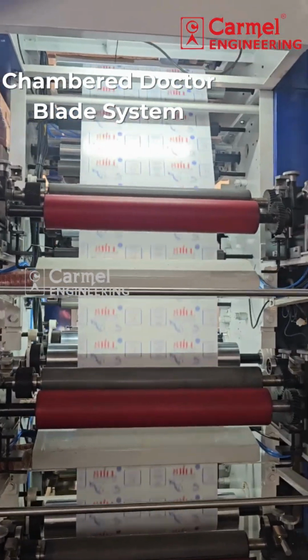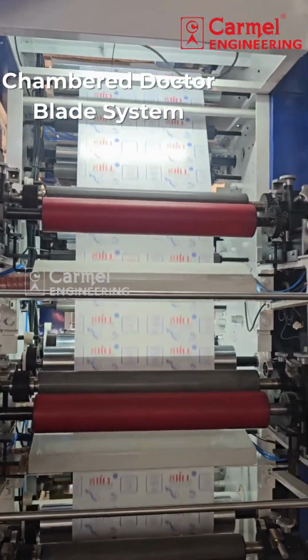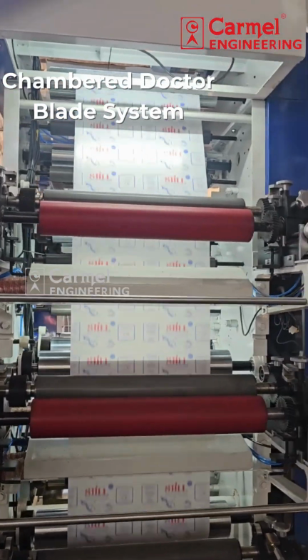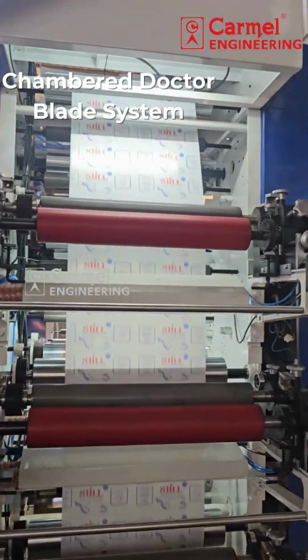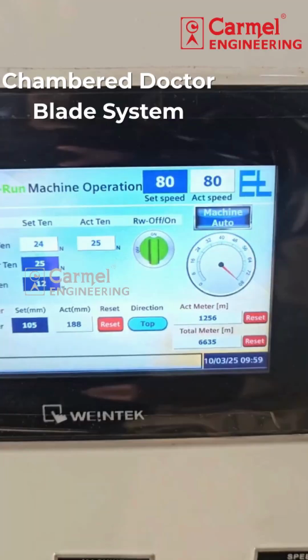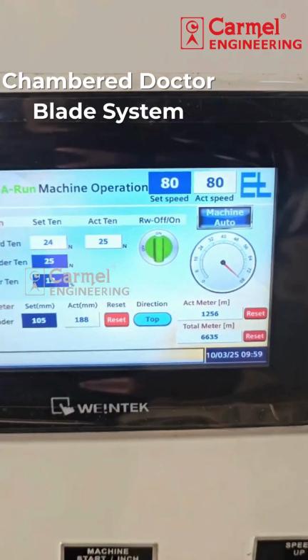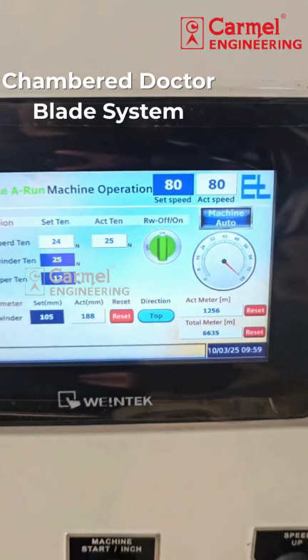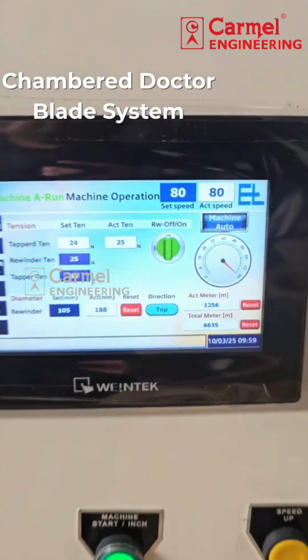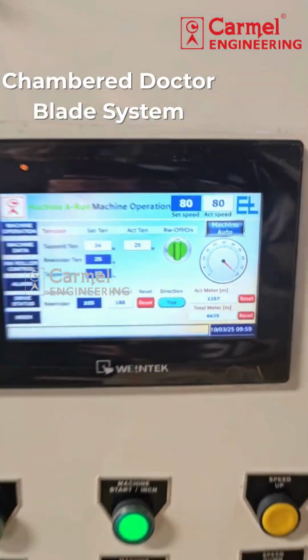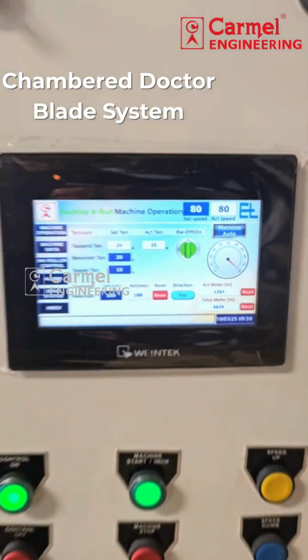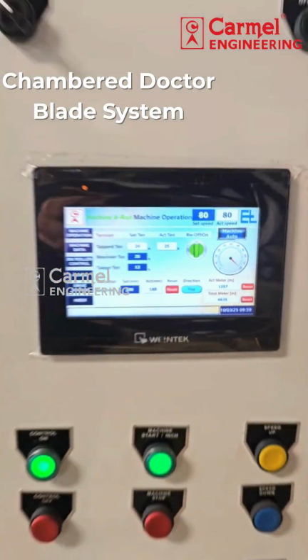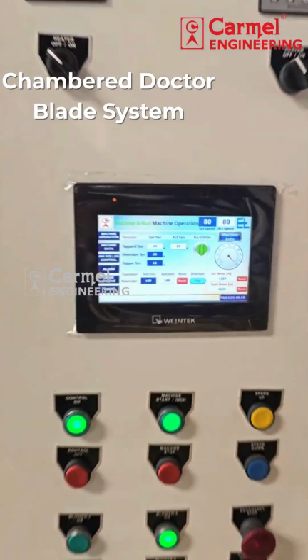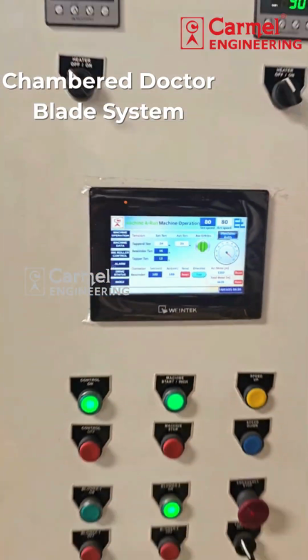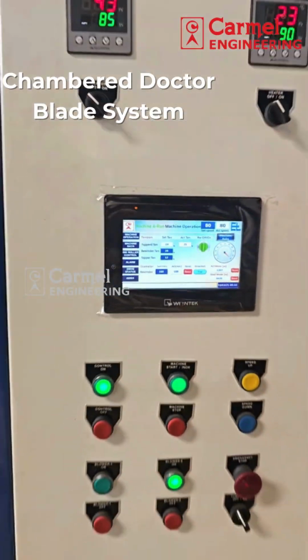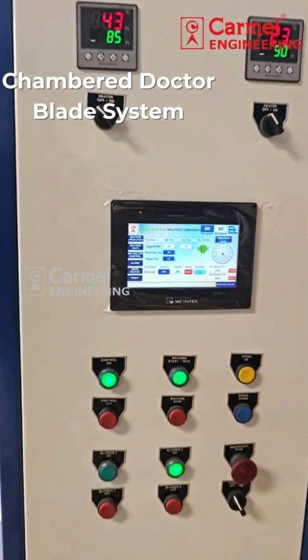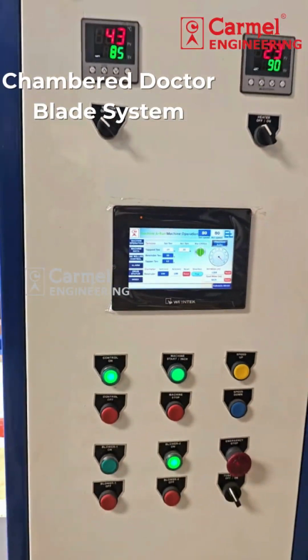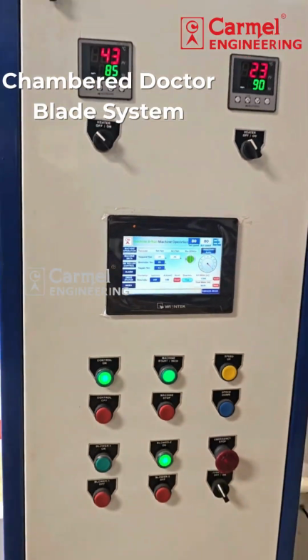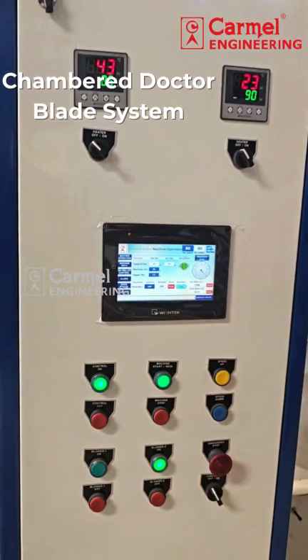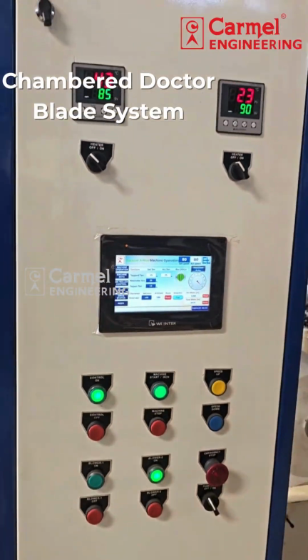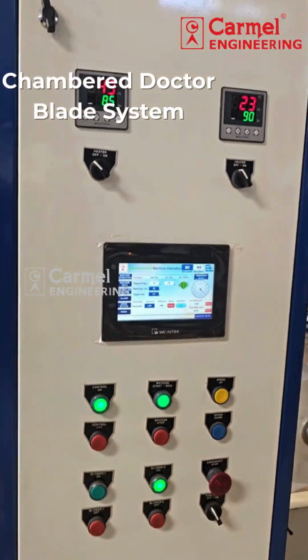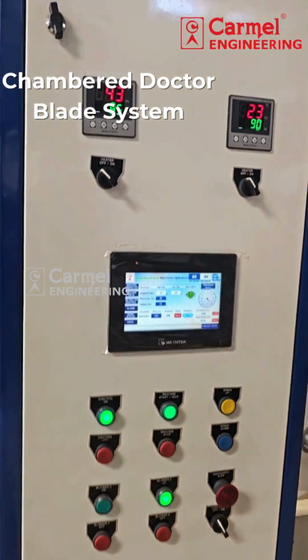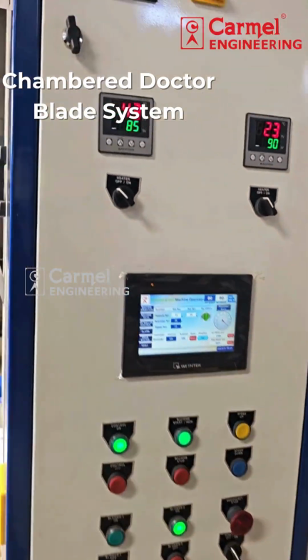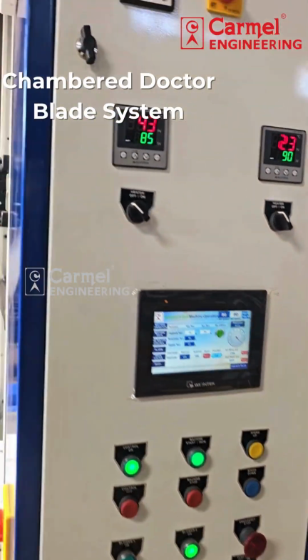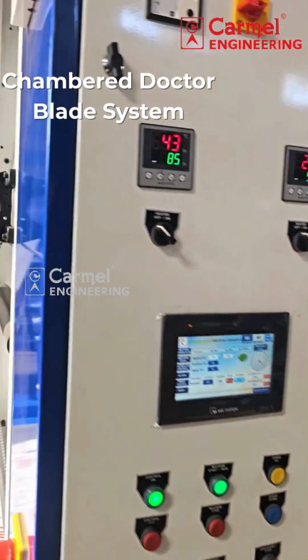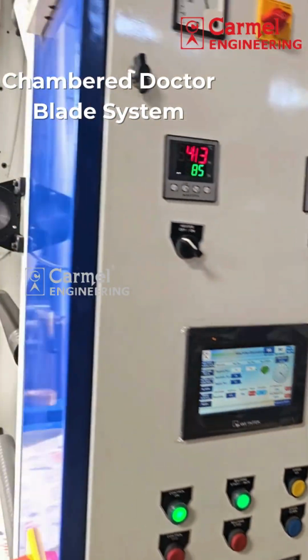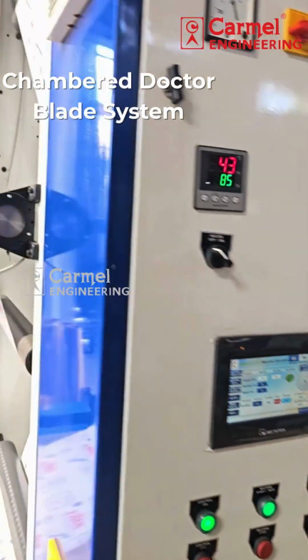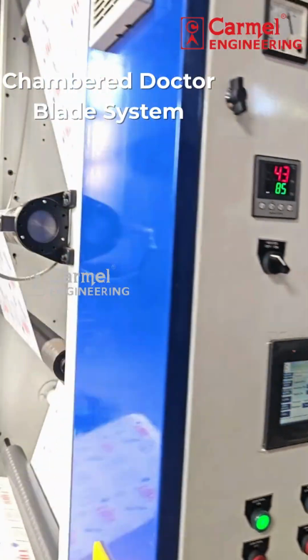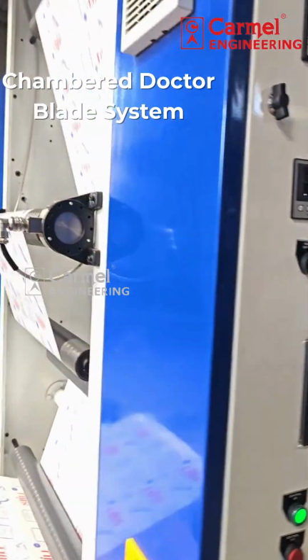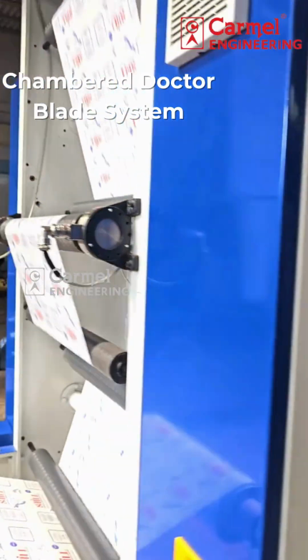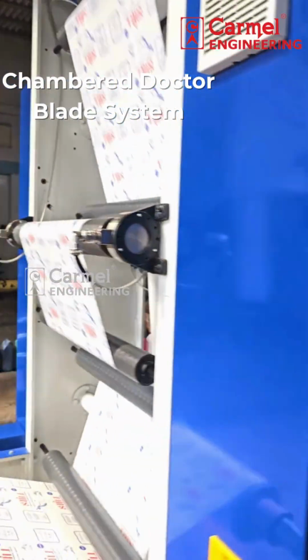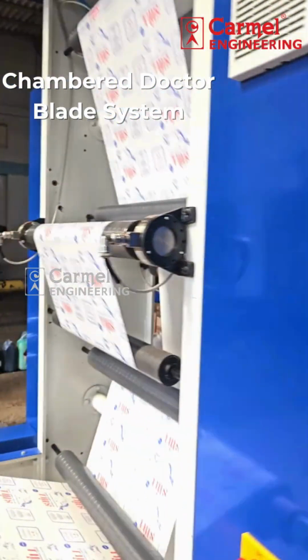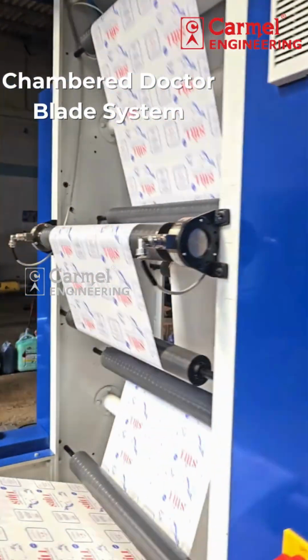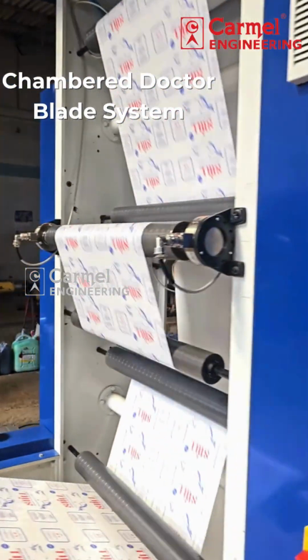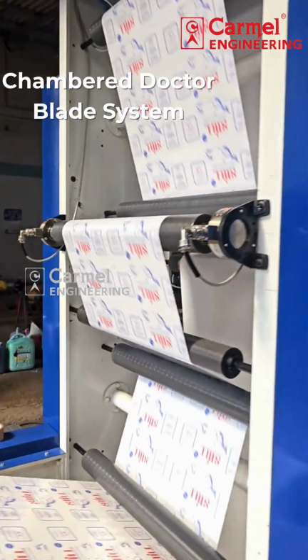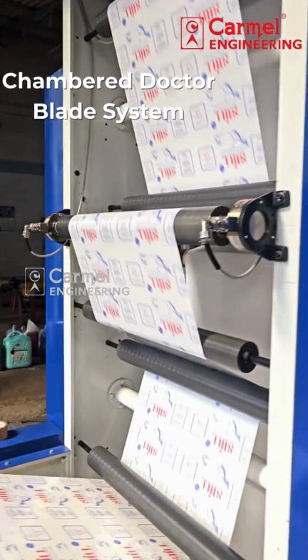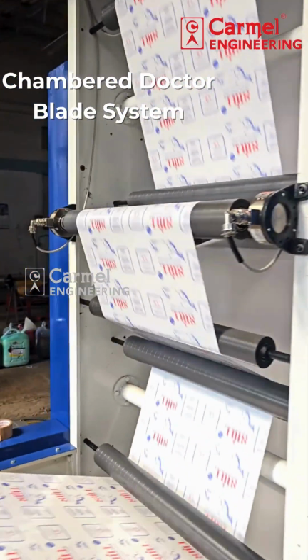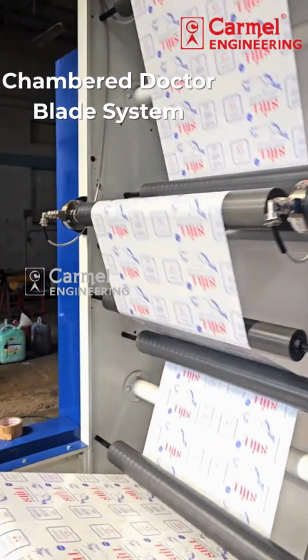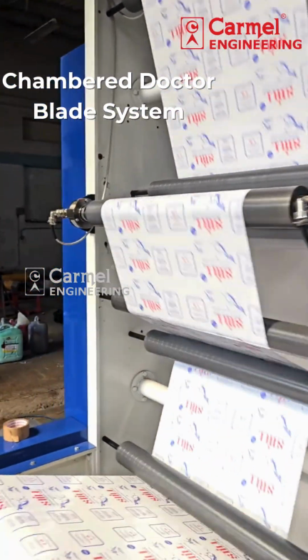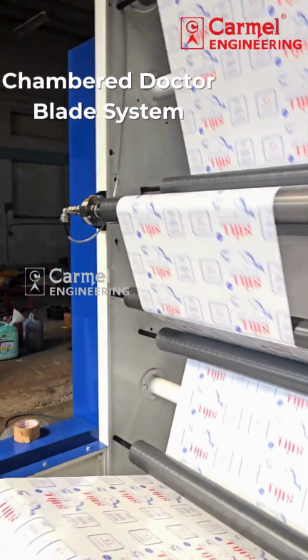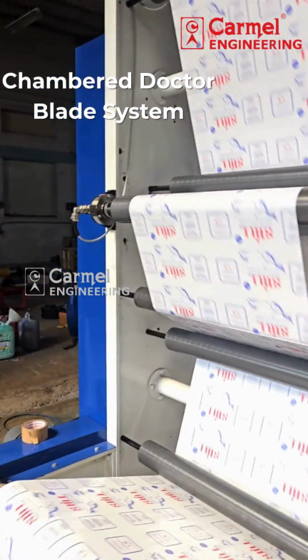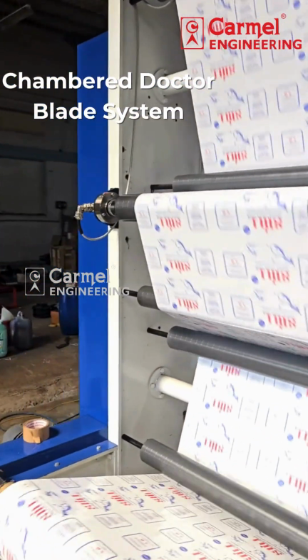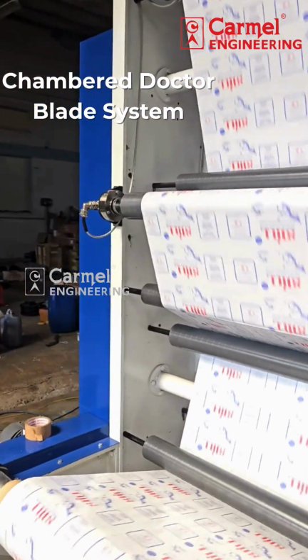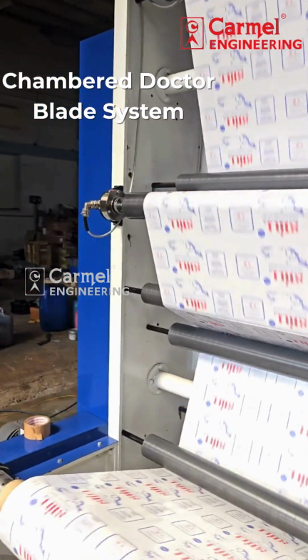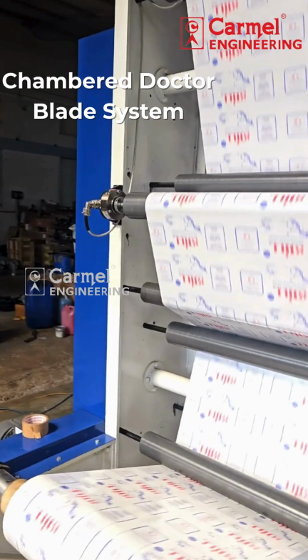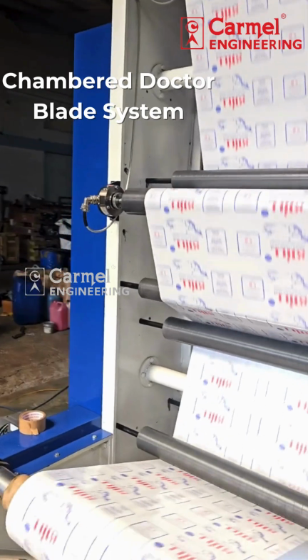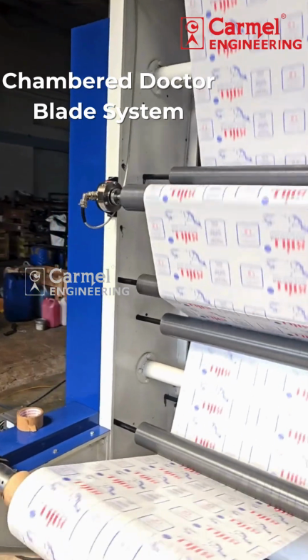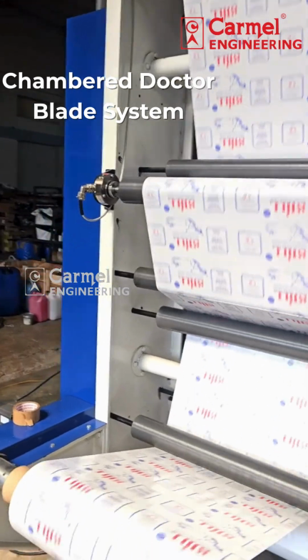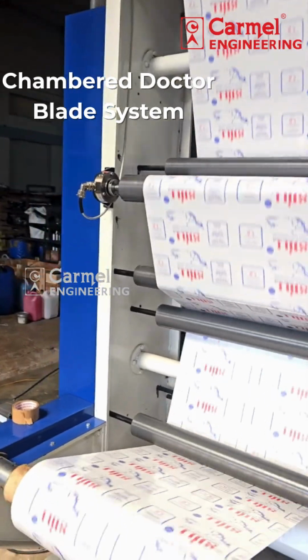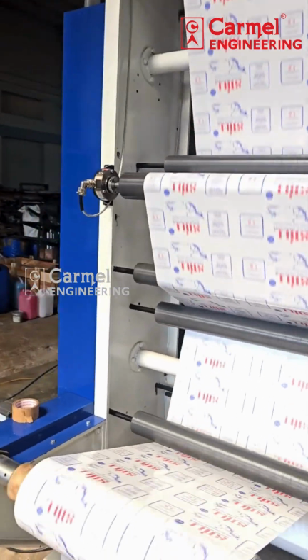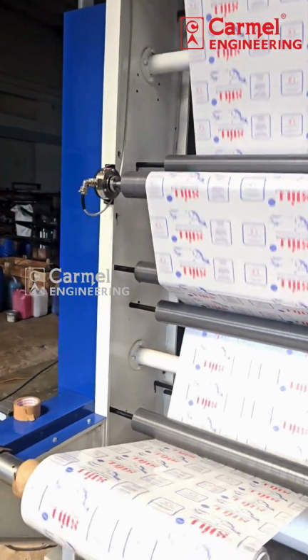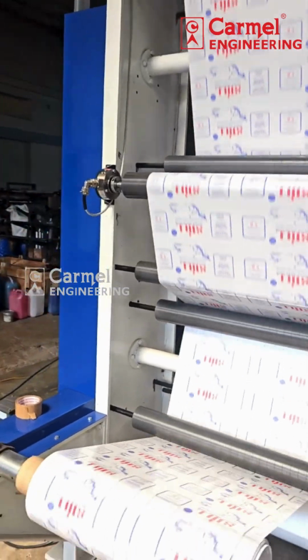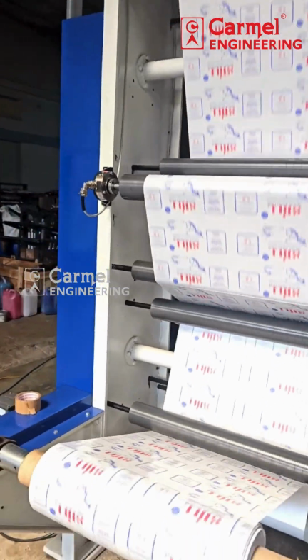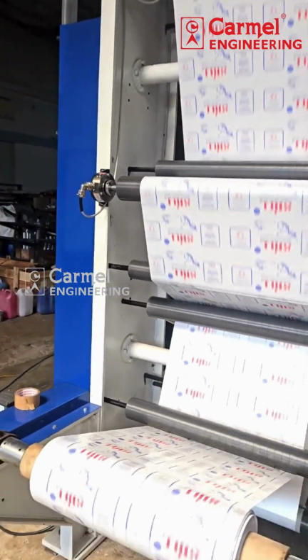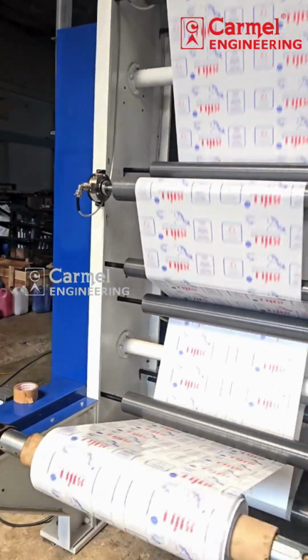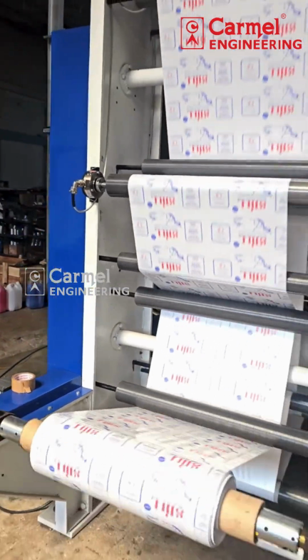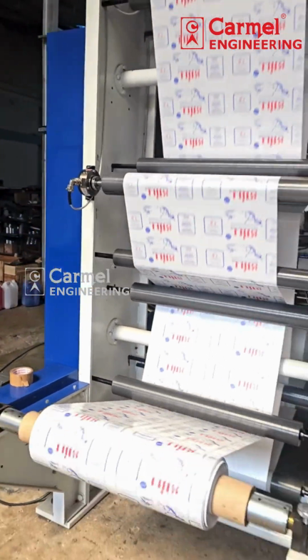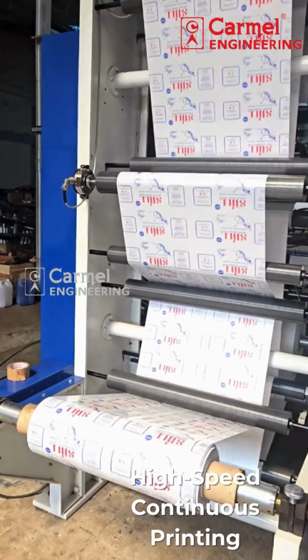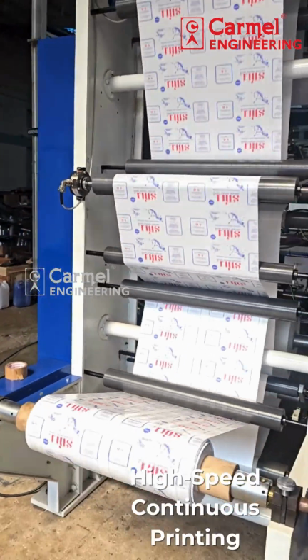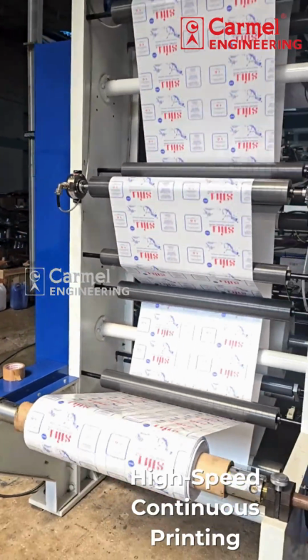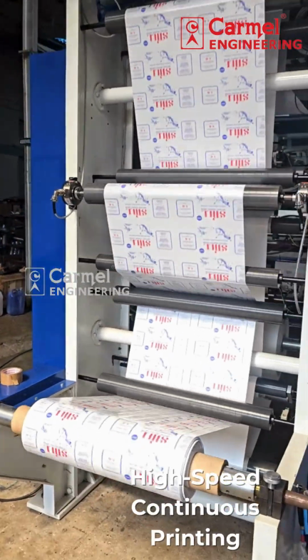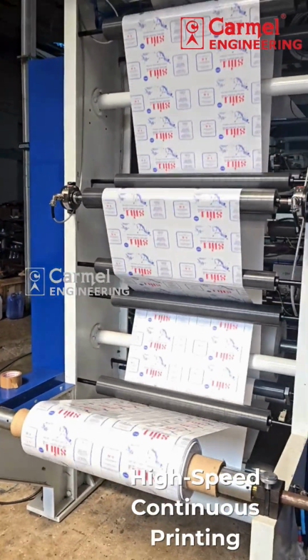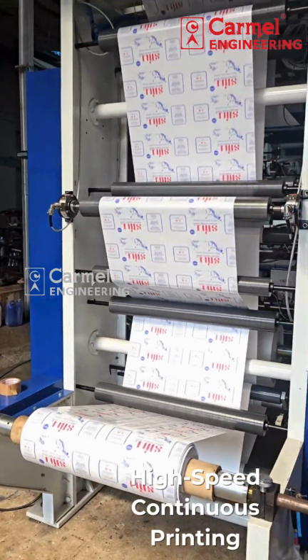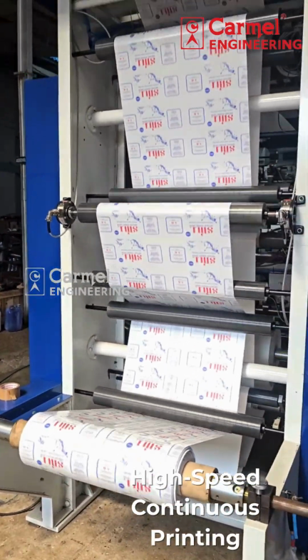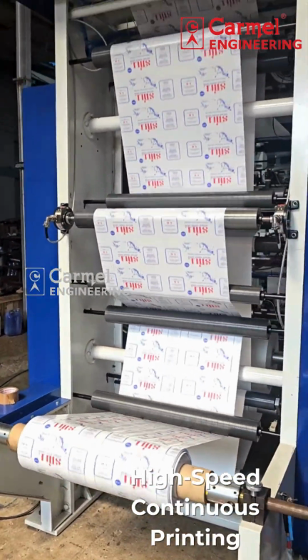Equipped with a high-efficiency chambered Dr. Blade system for cleaner, sharper prints and minimal ink waste.